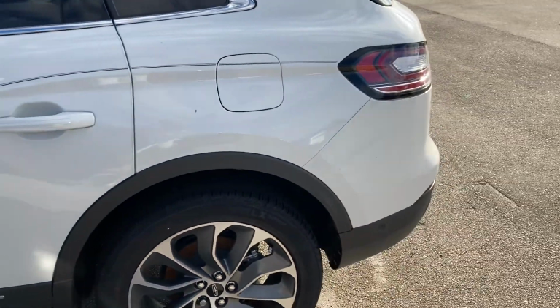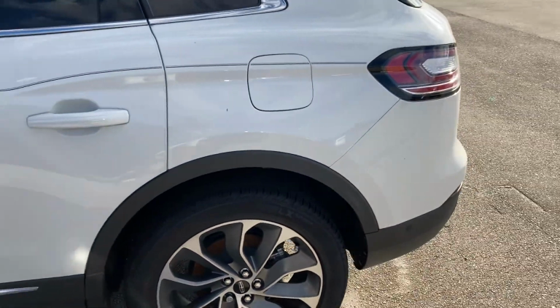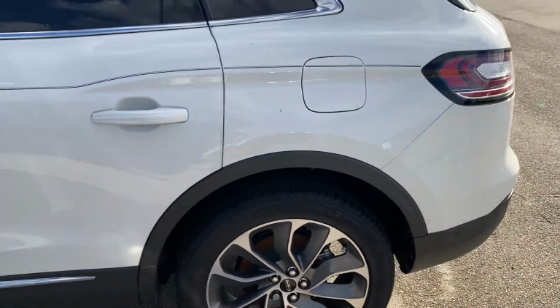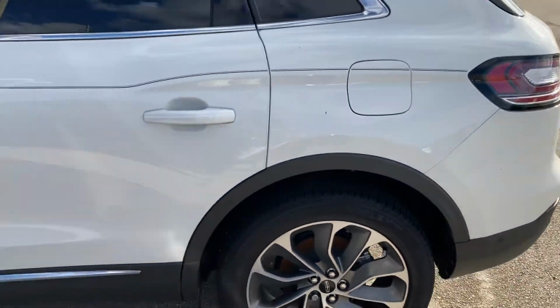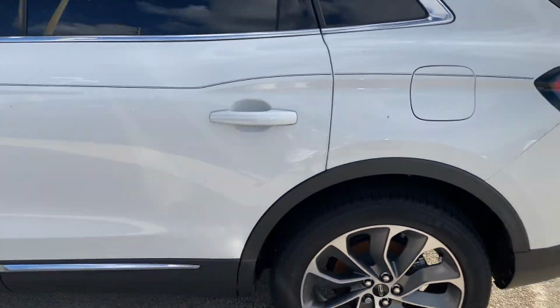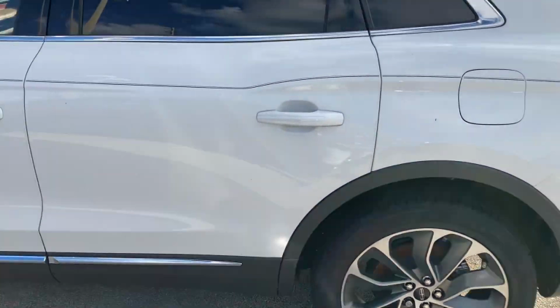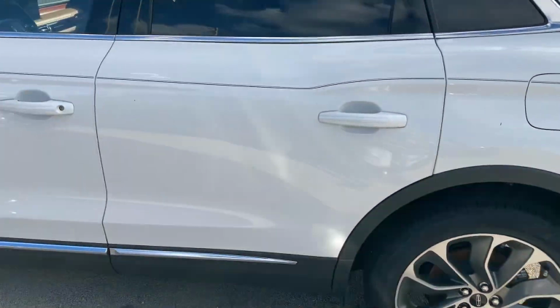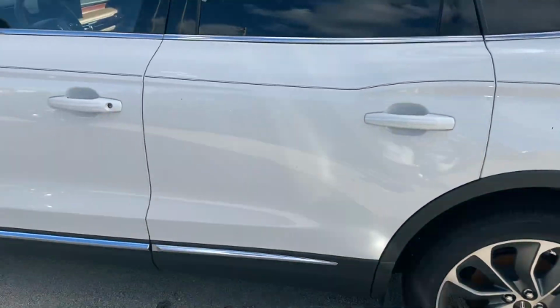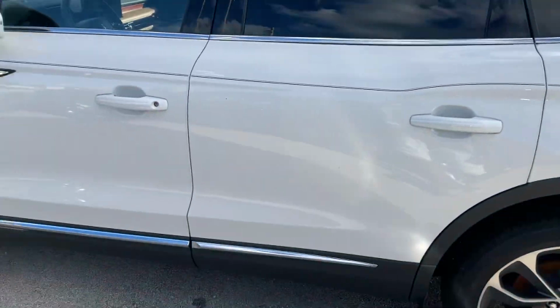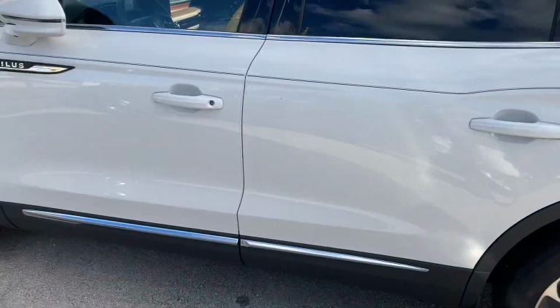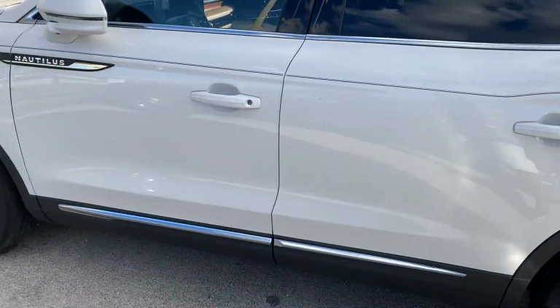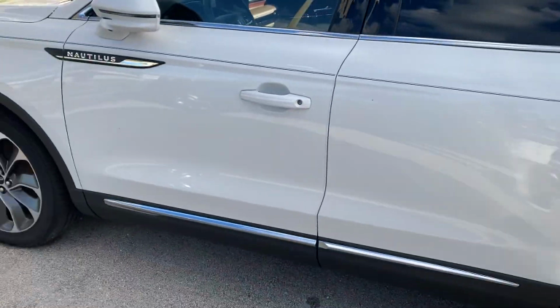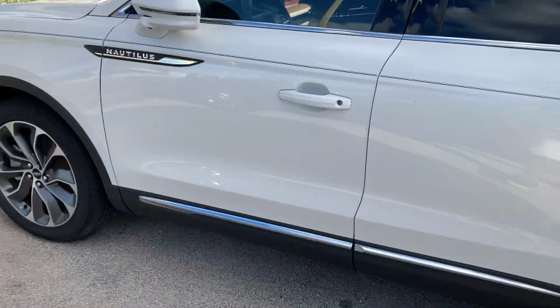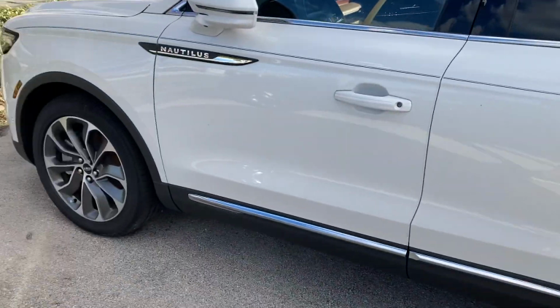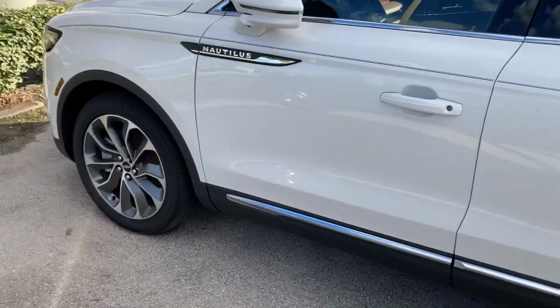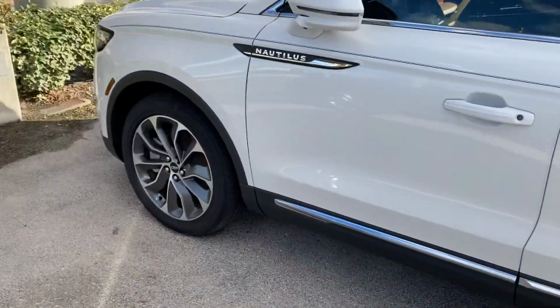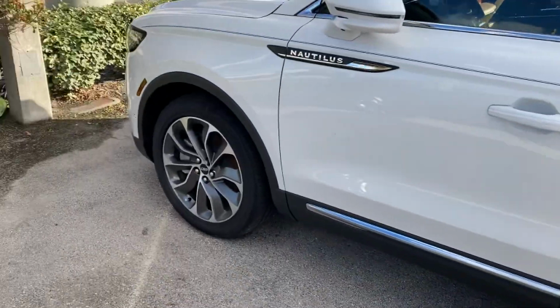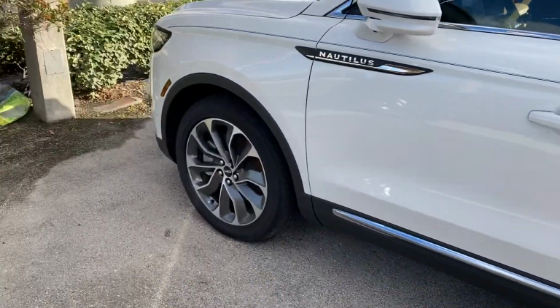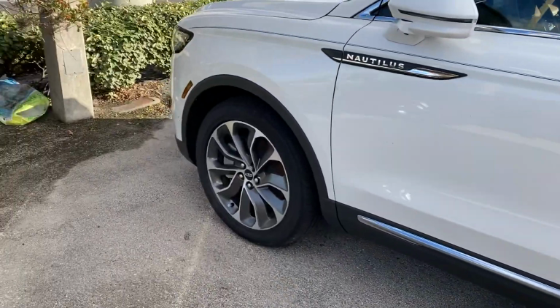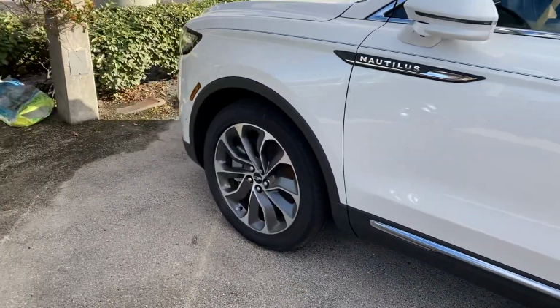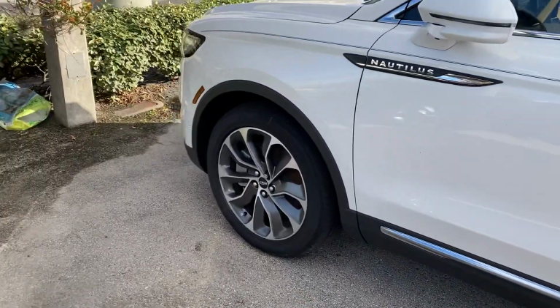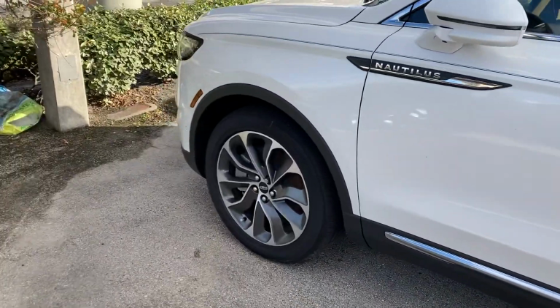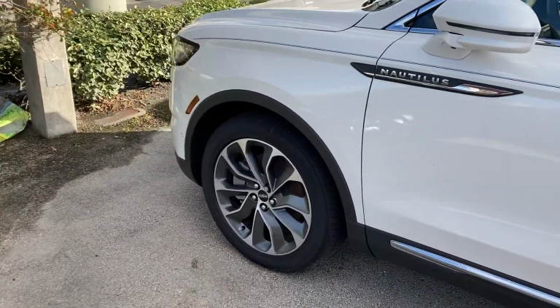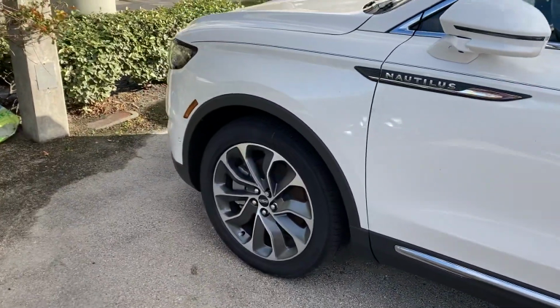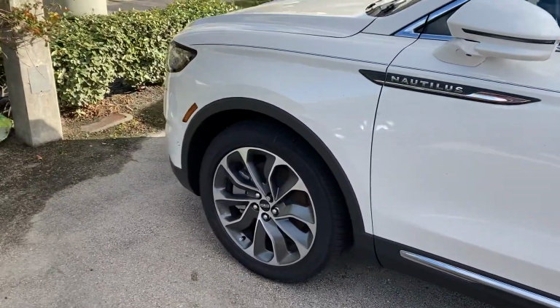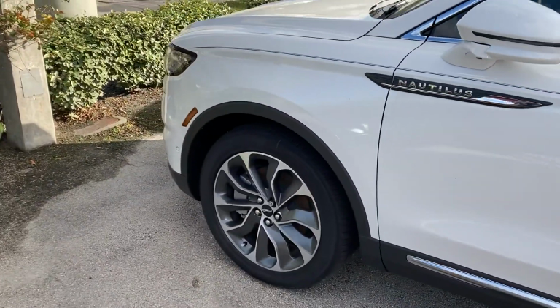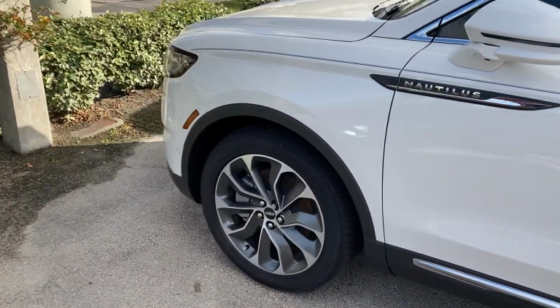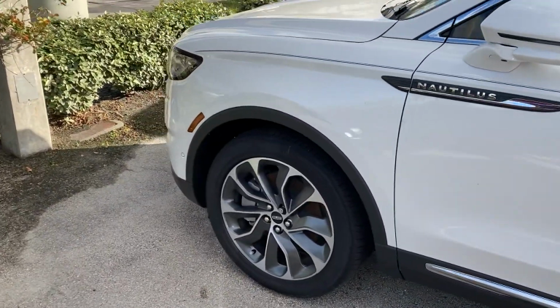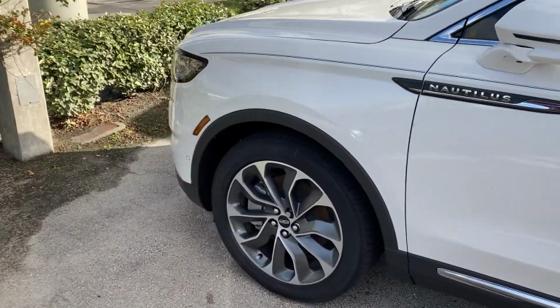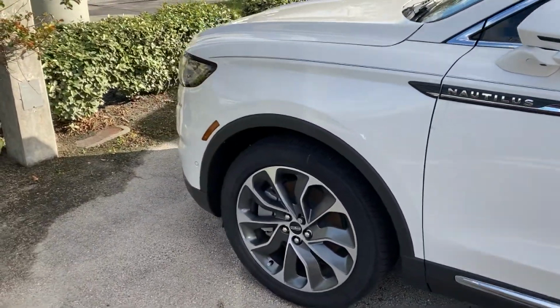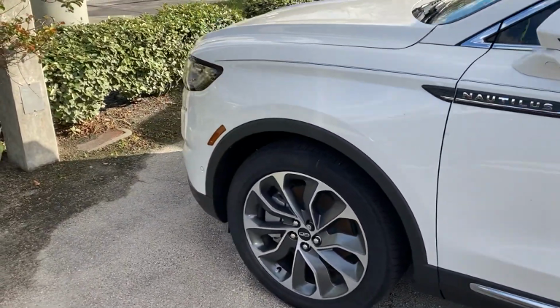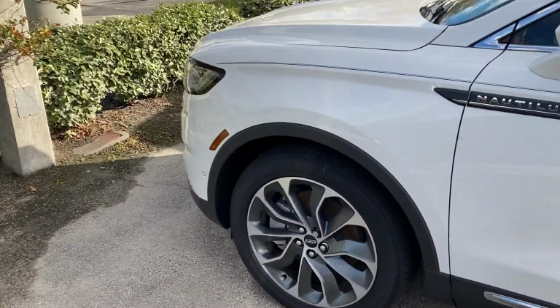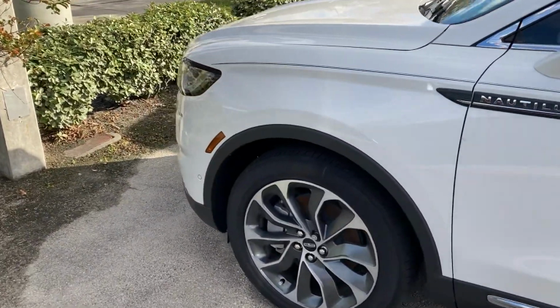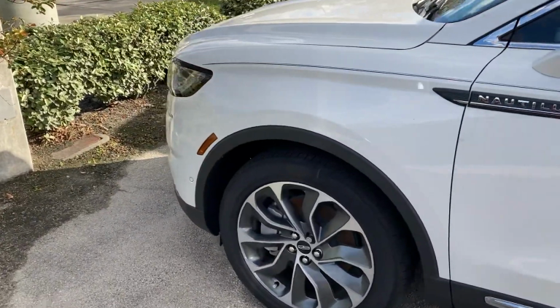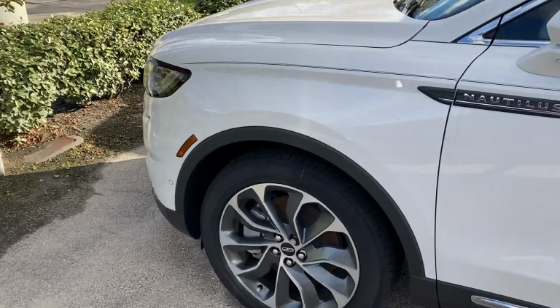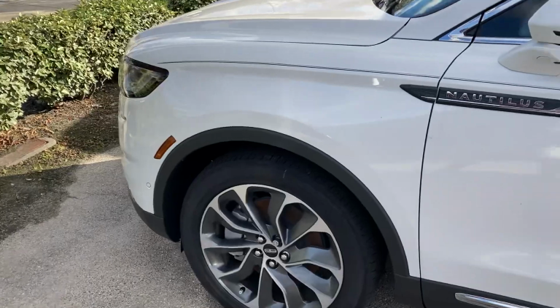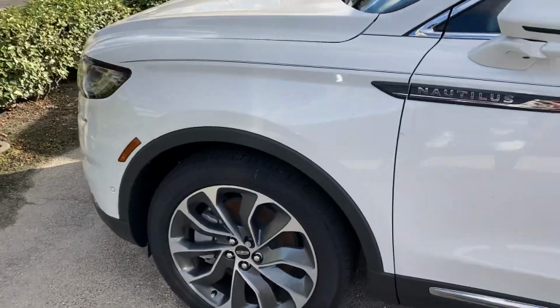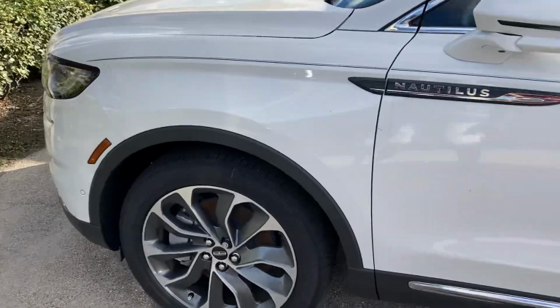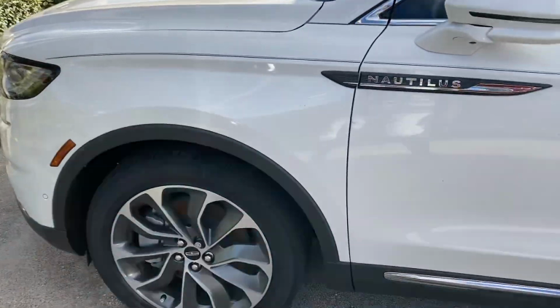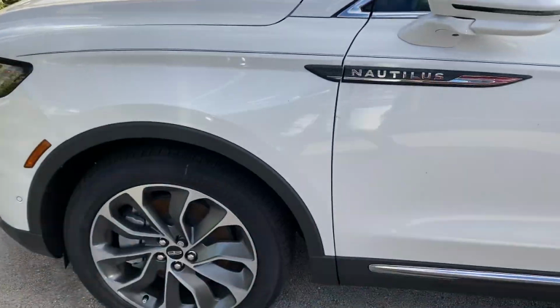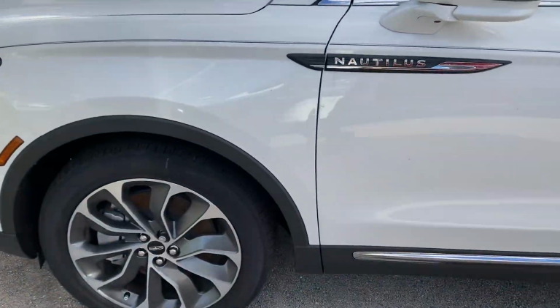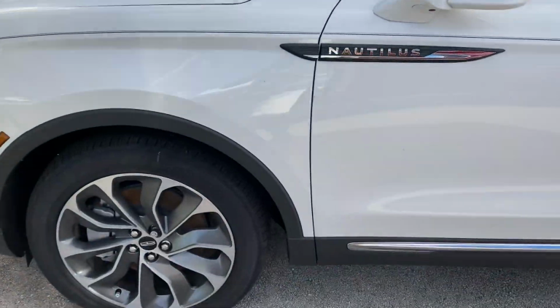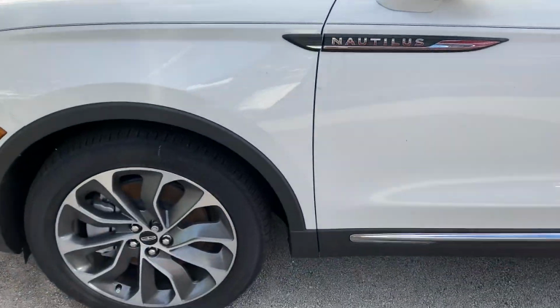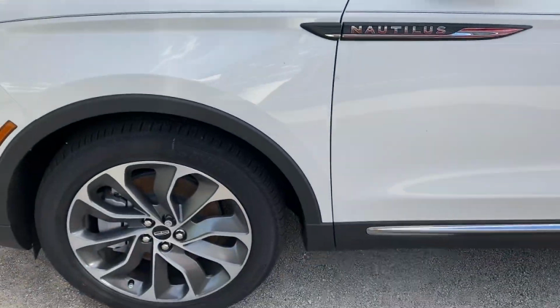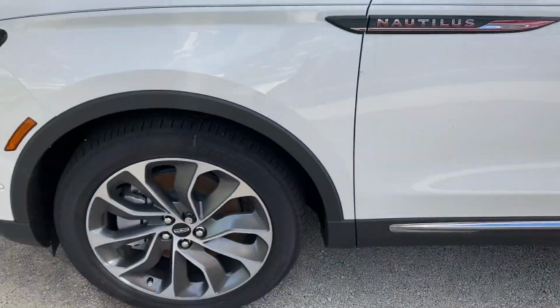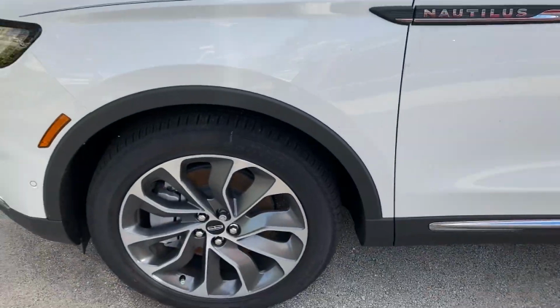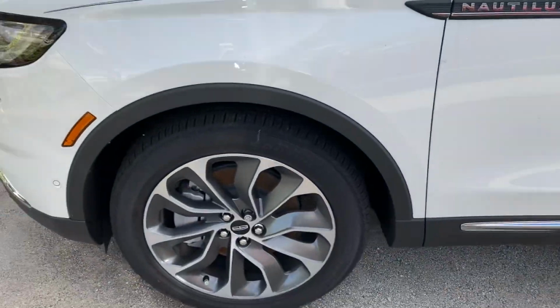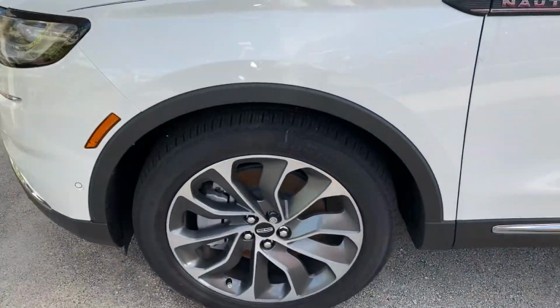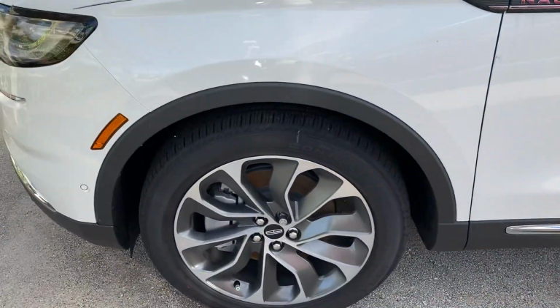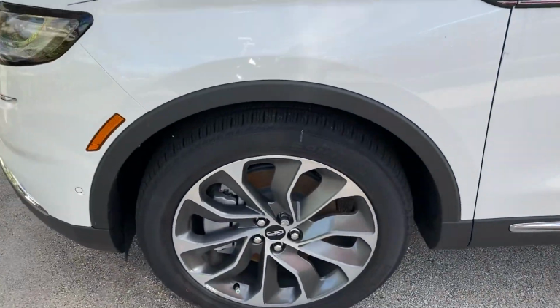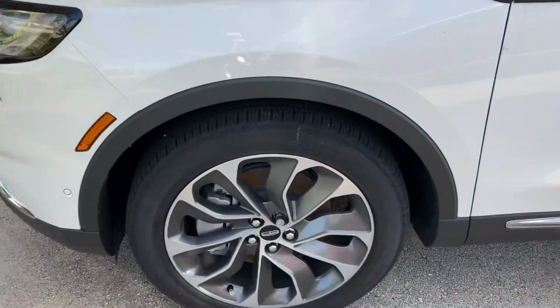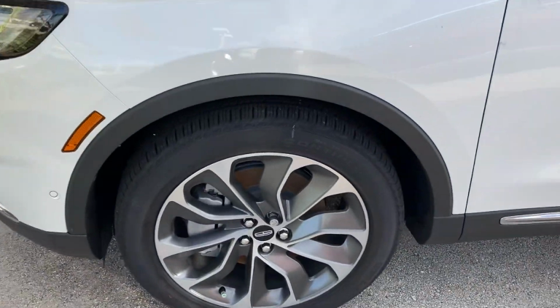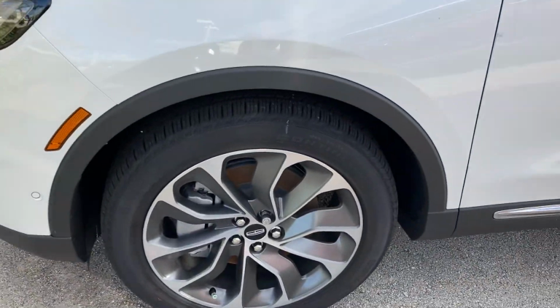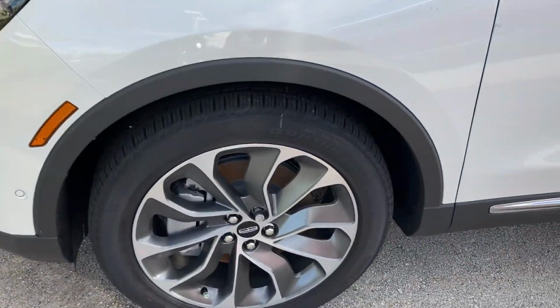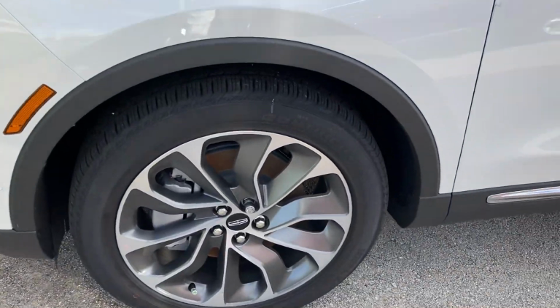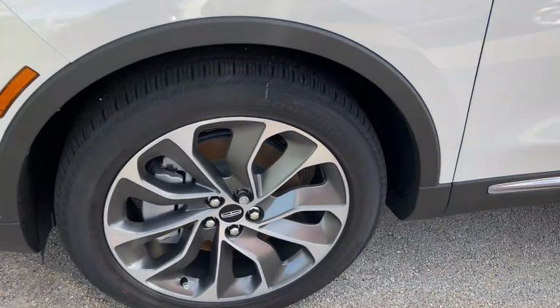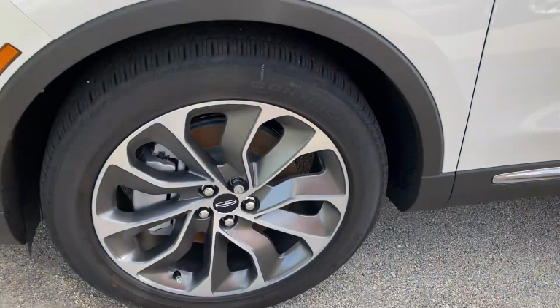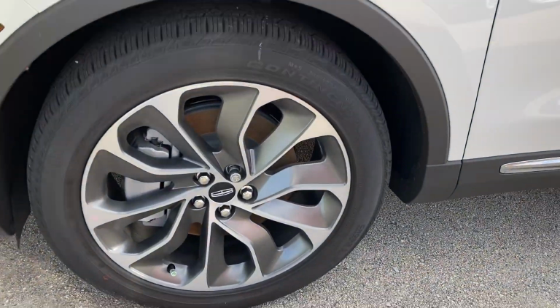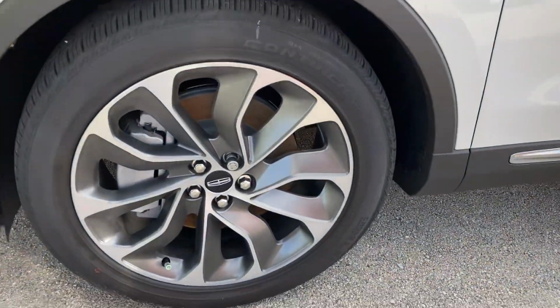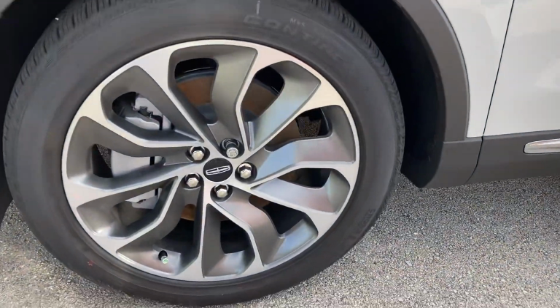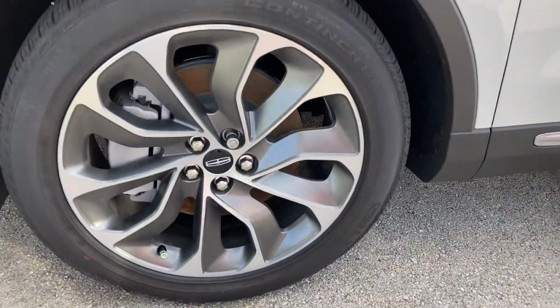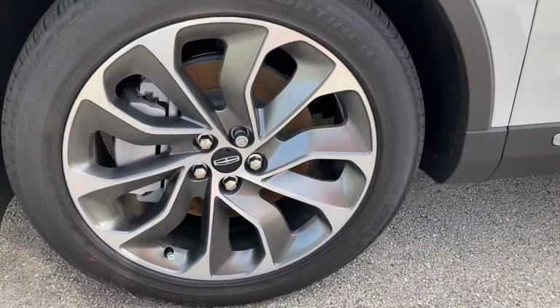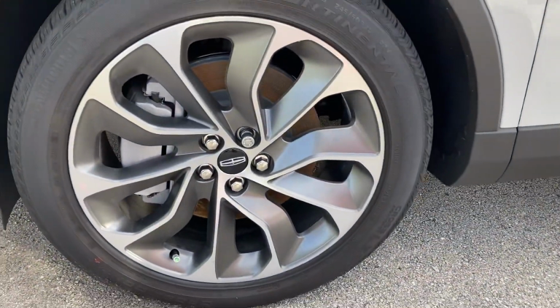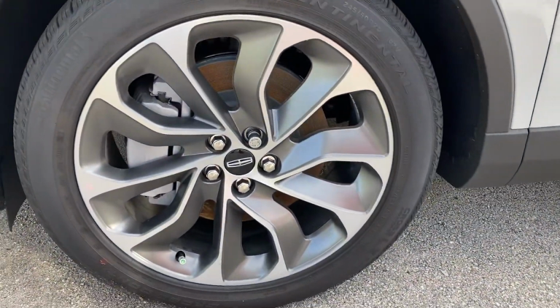Hello everybody, thank you for joining me today. I'm showing you the brand spanking new 2022 Lincoln Nautilus. Check this bad boy out — a little out of the woods right here.